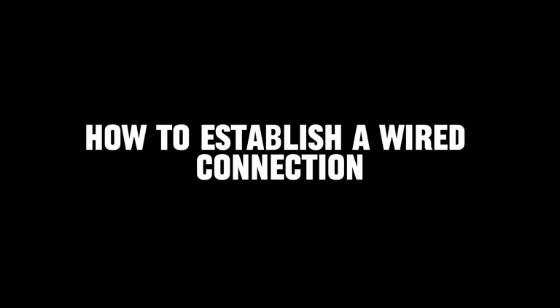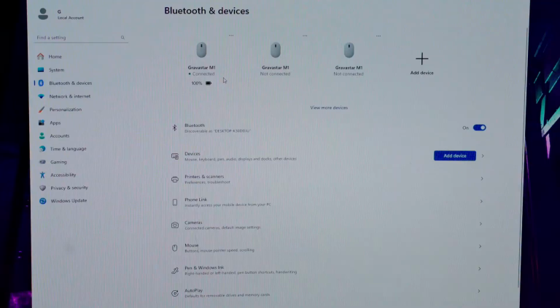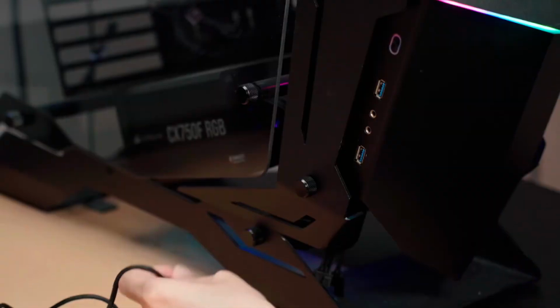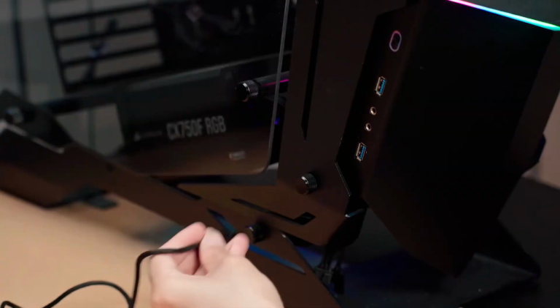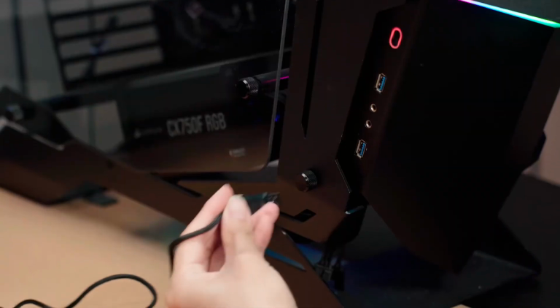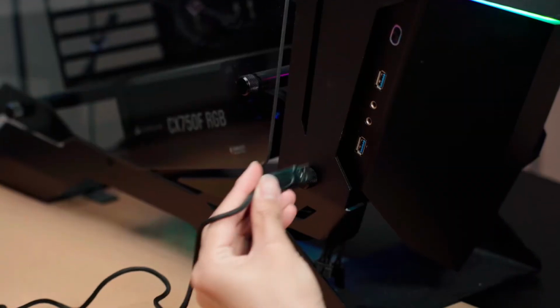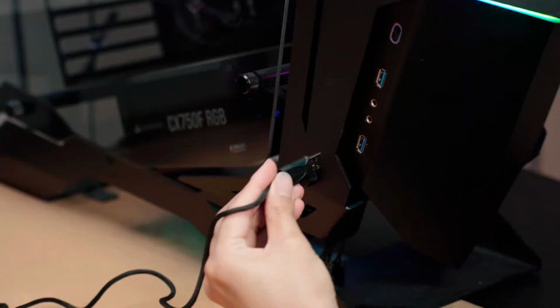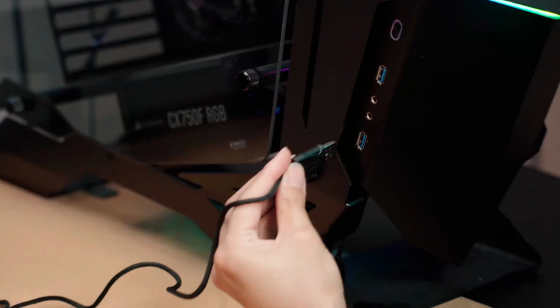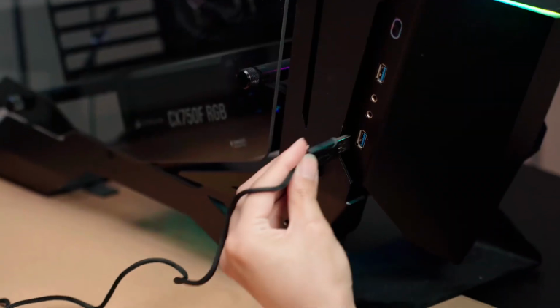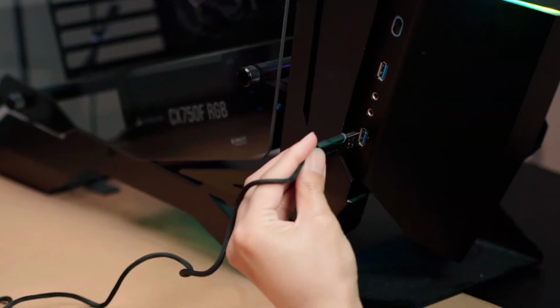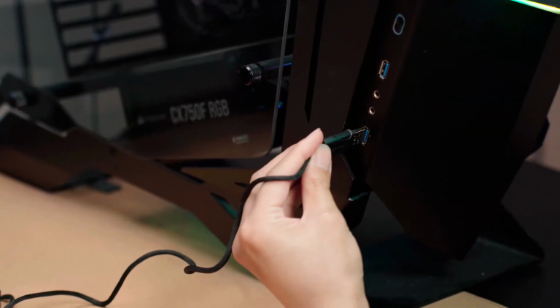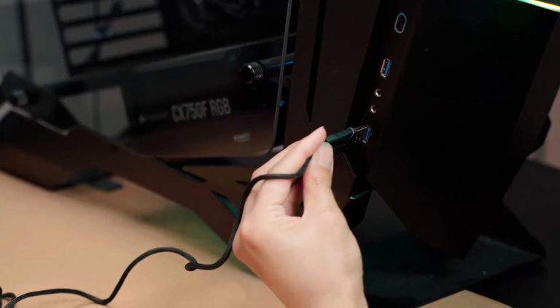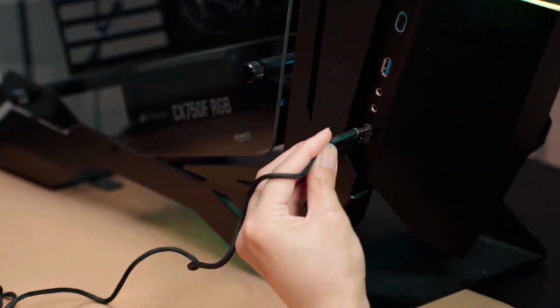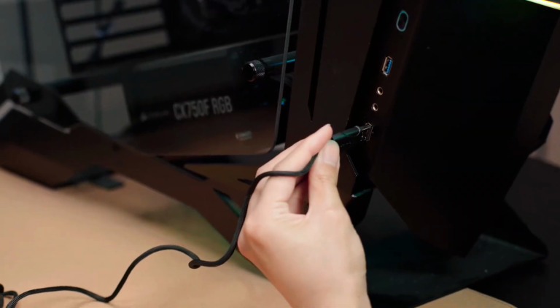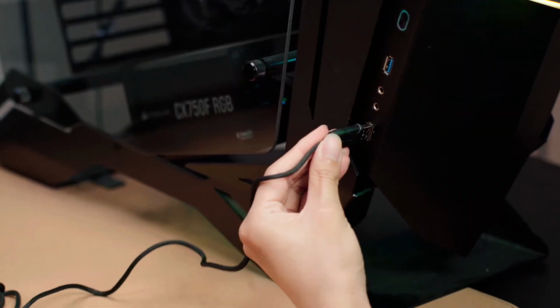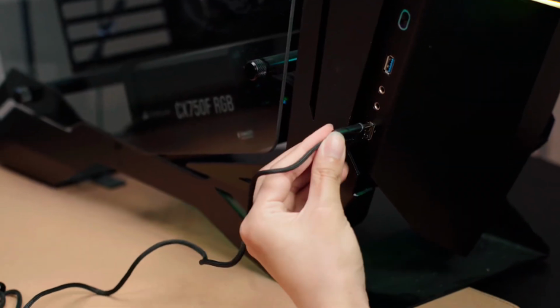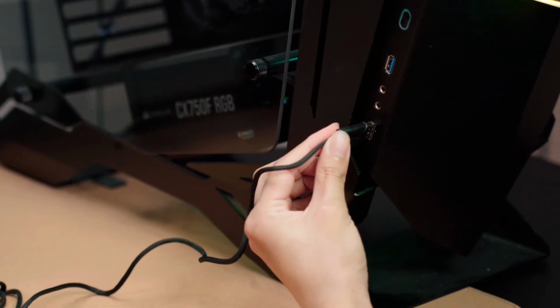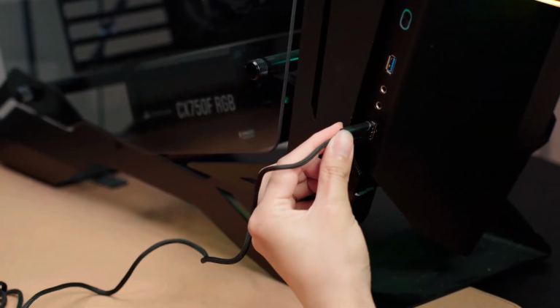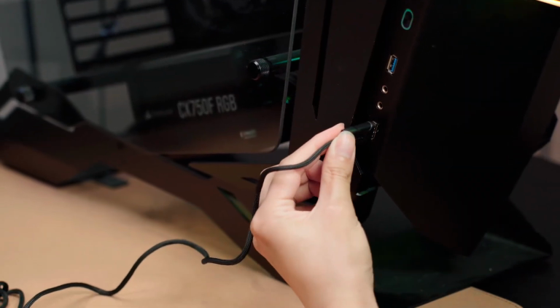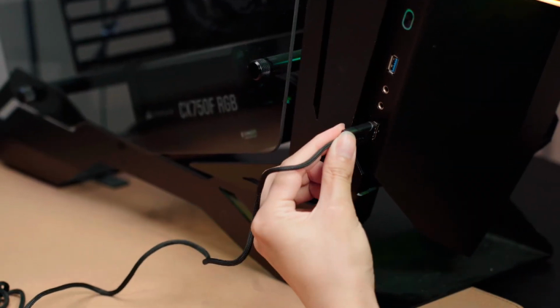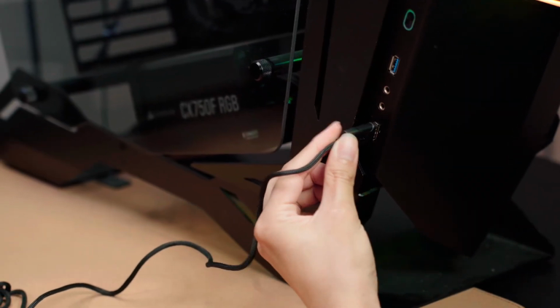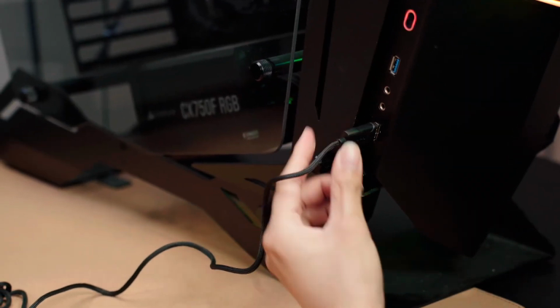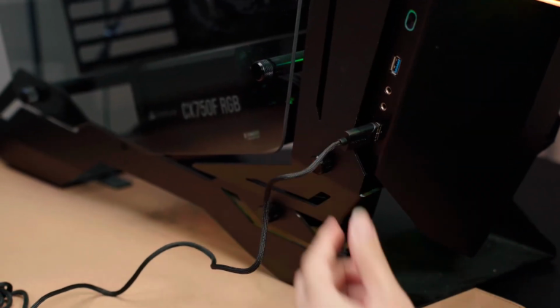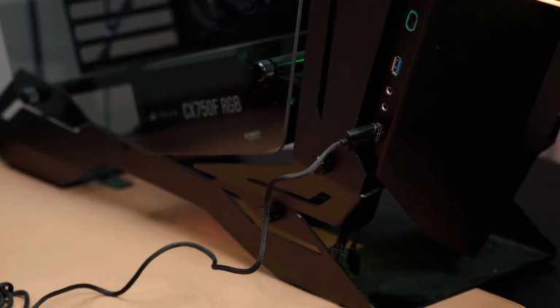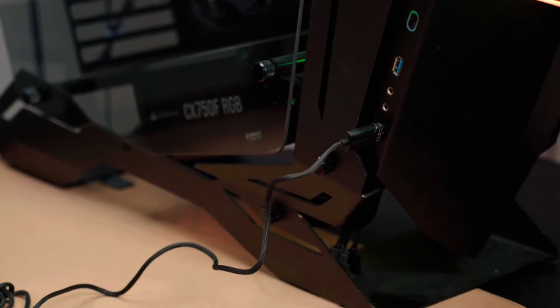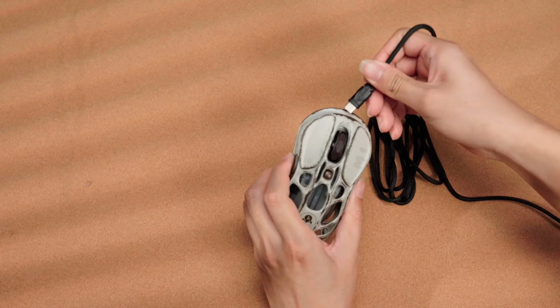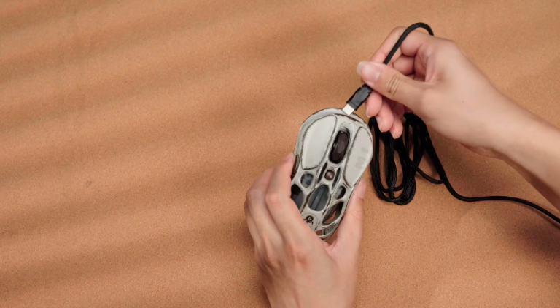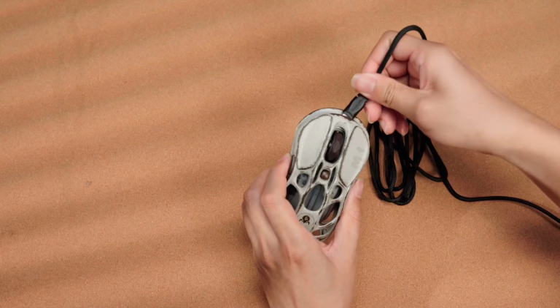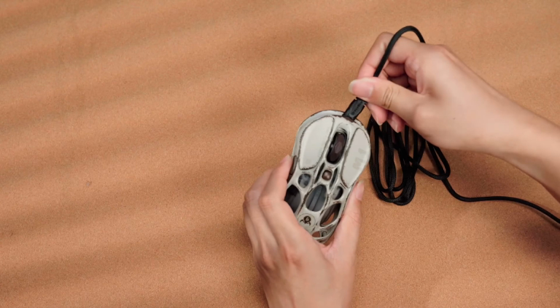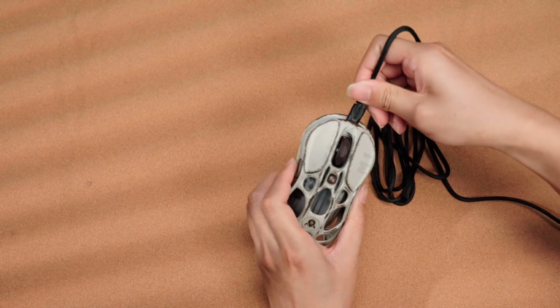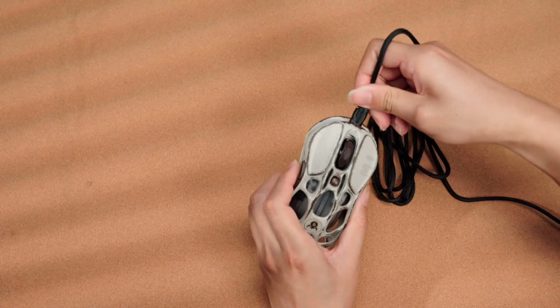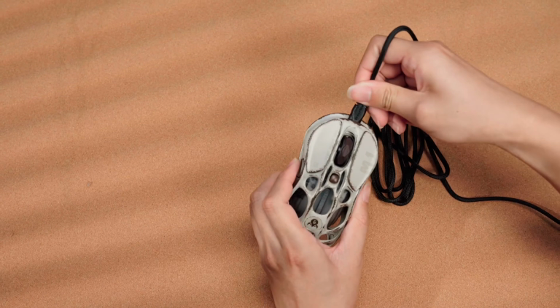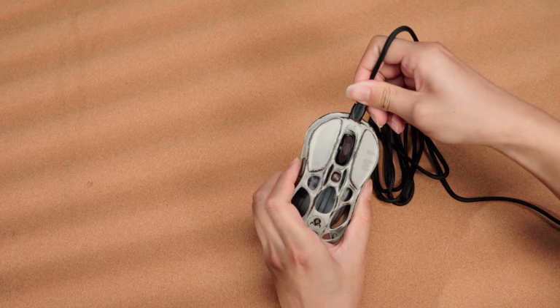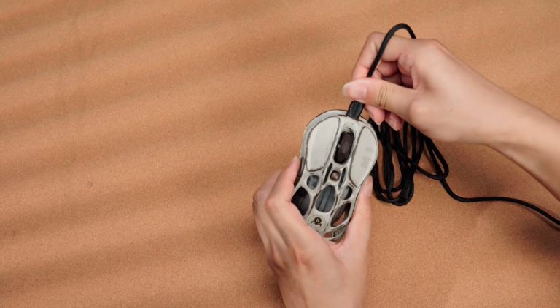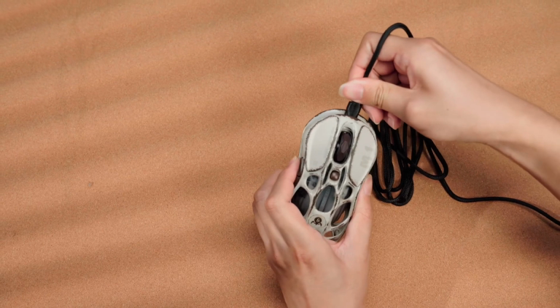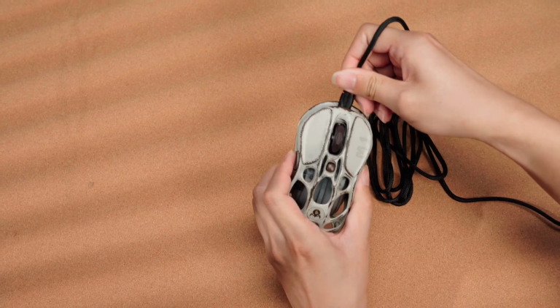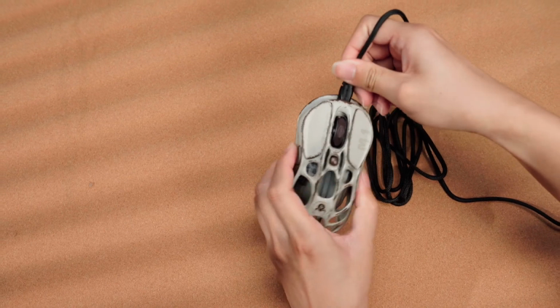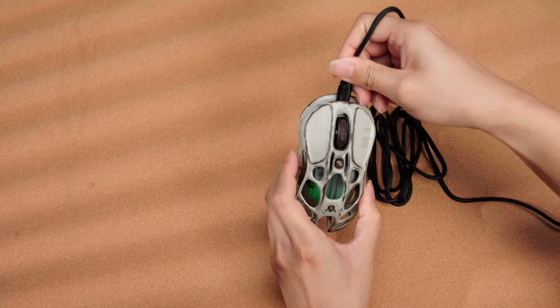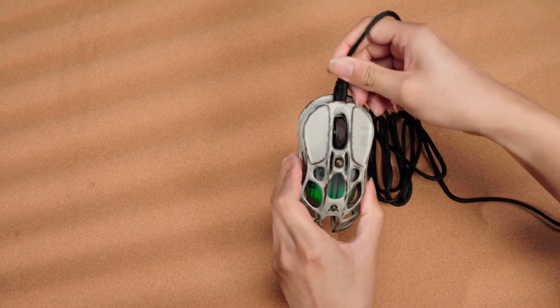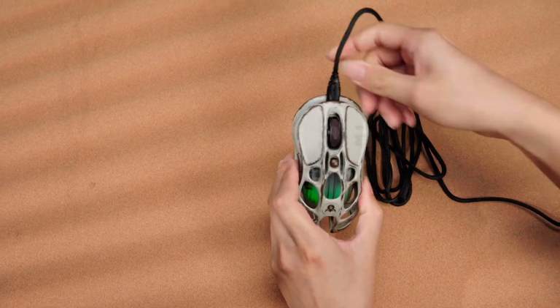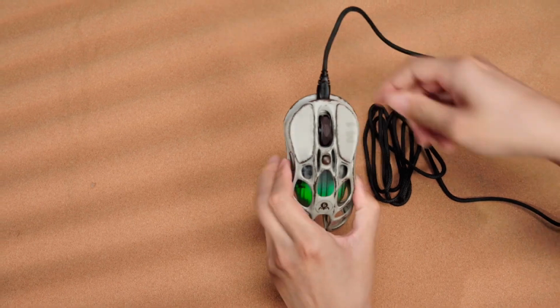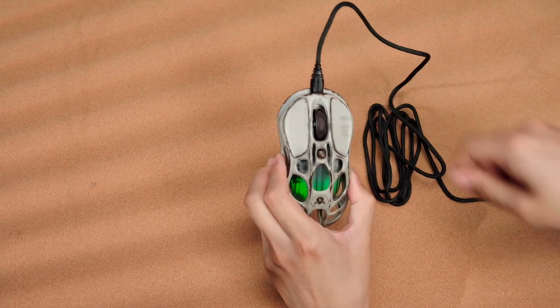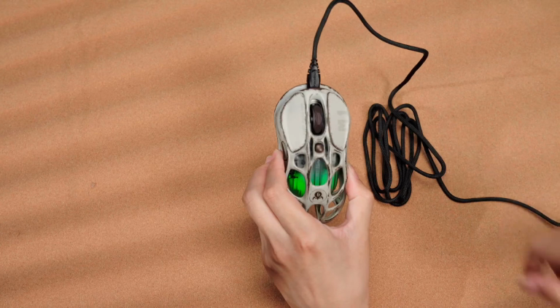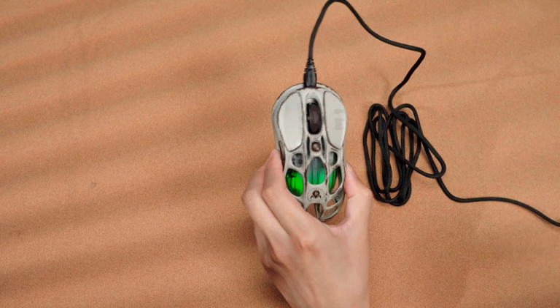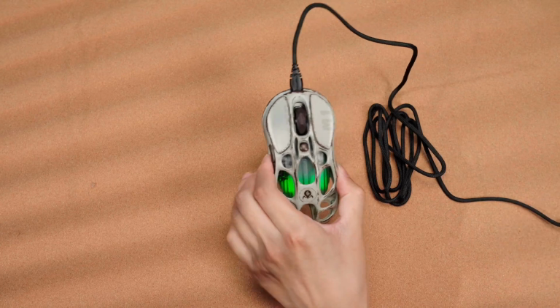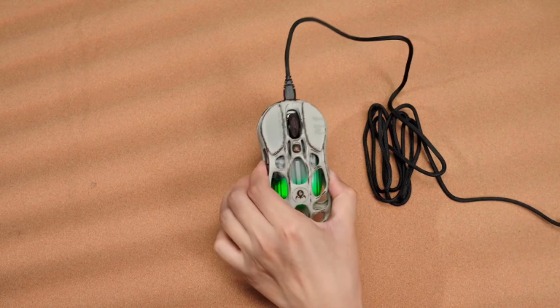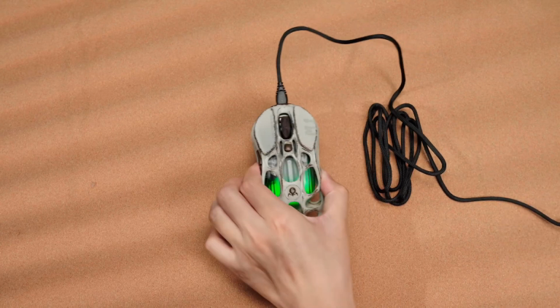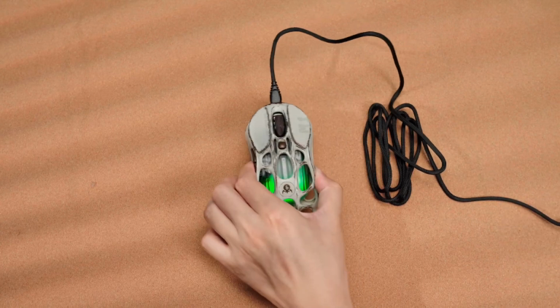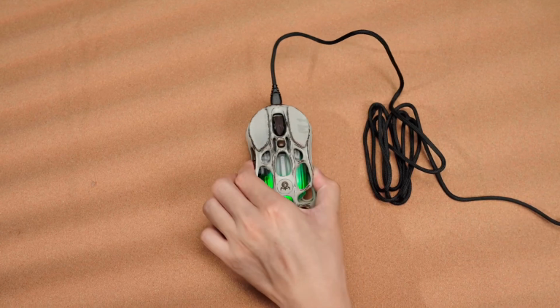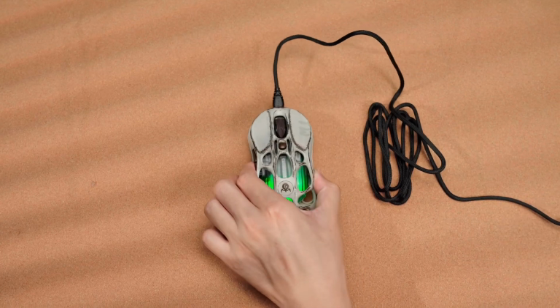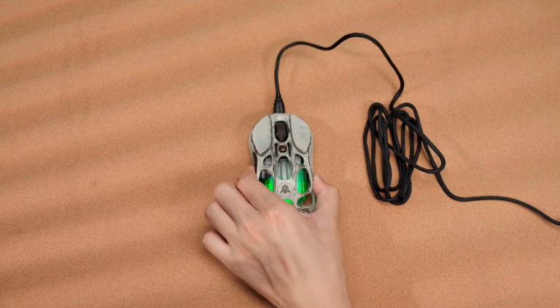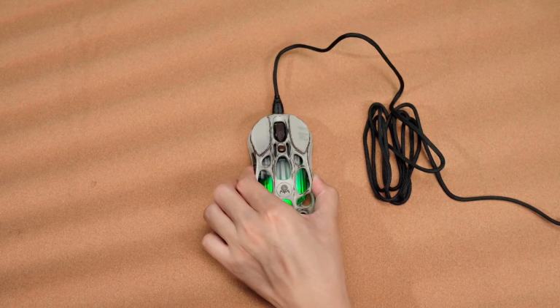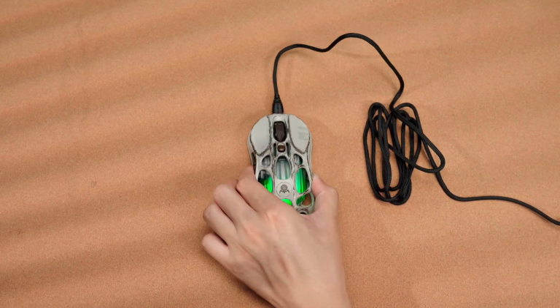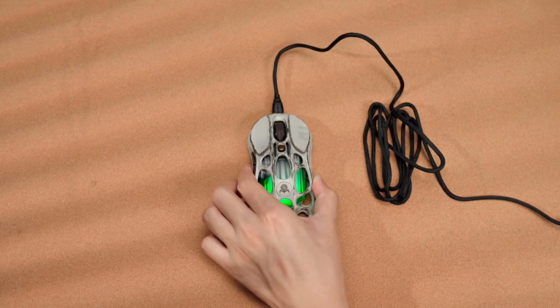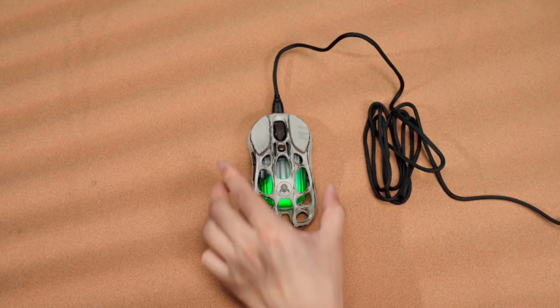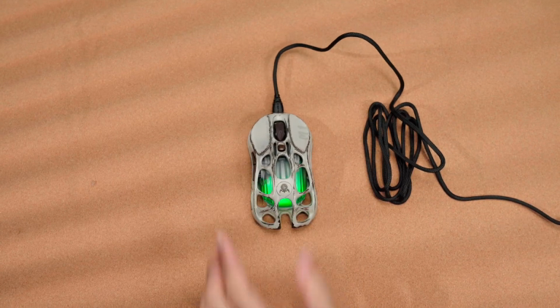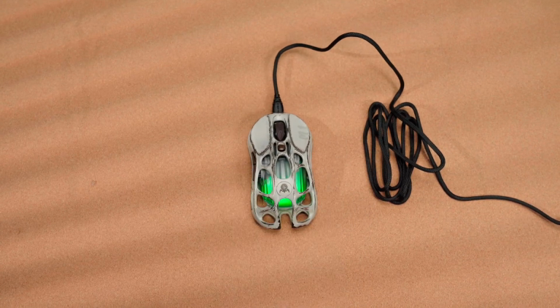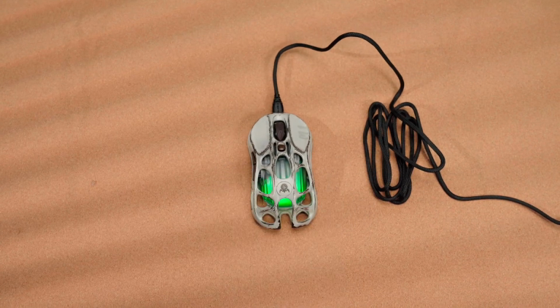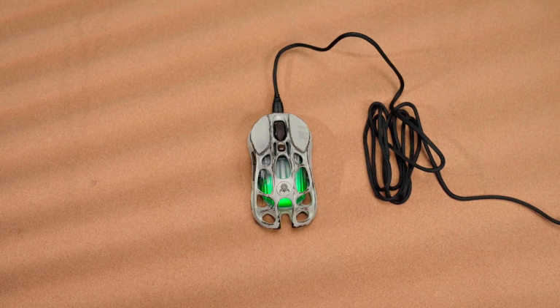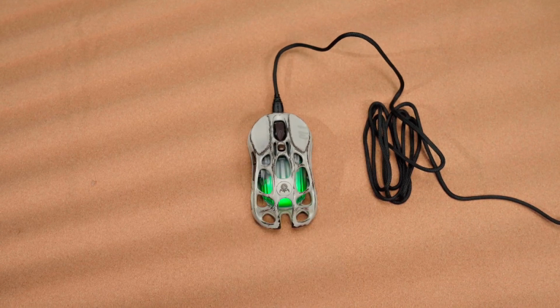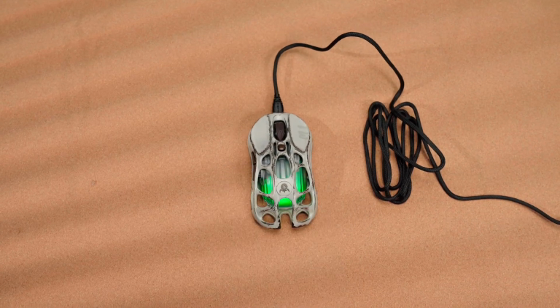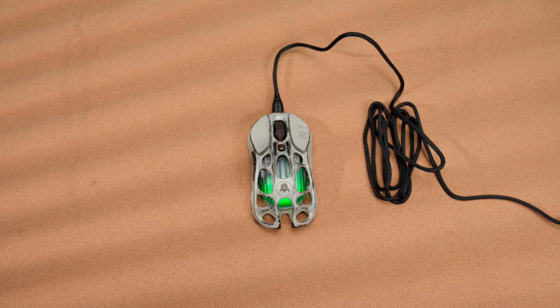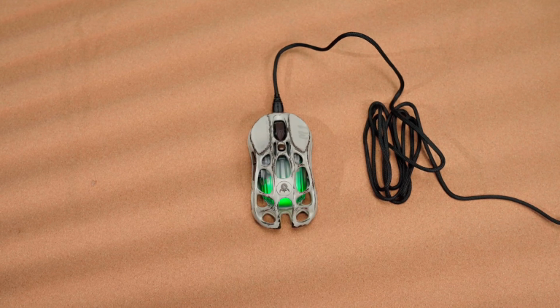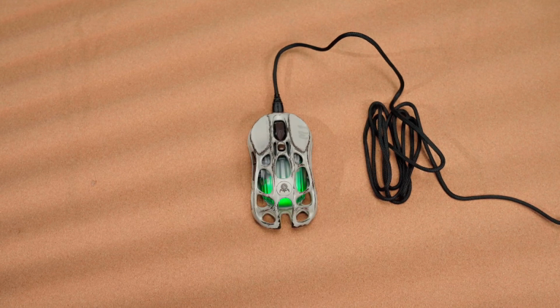Connect the A port of the cord to the computer and the C port to the mouse. The mouse will display a charging light effect while charging.